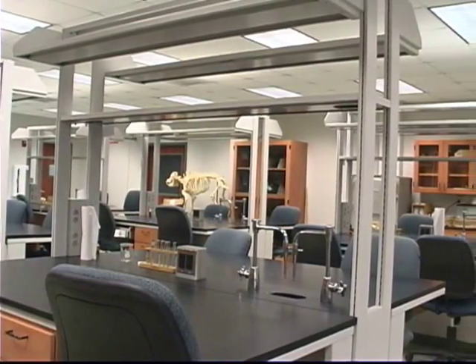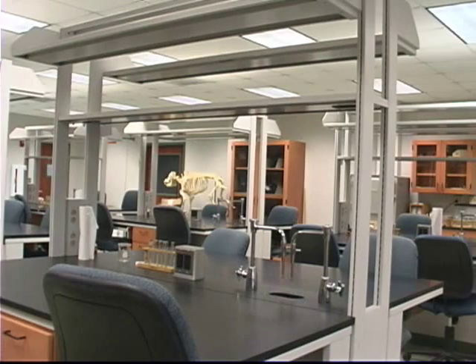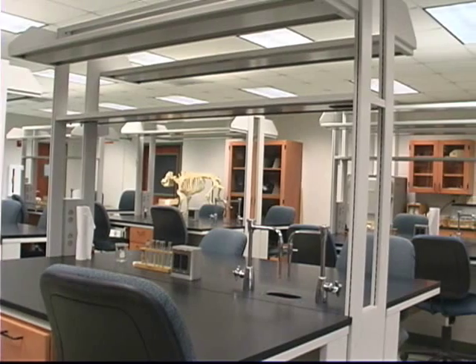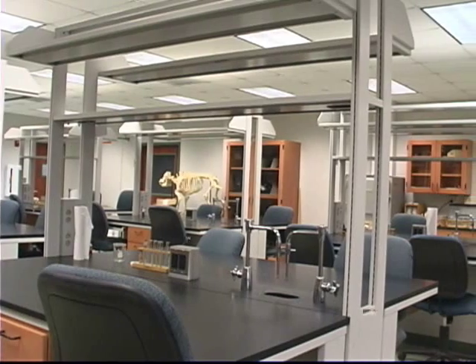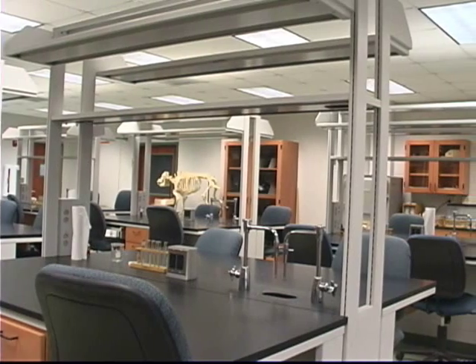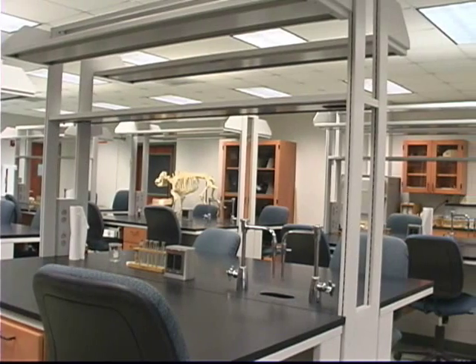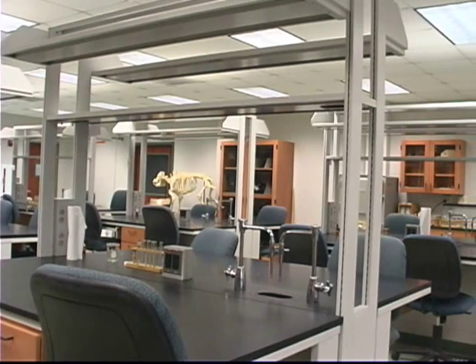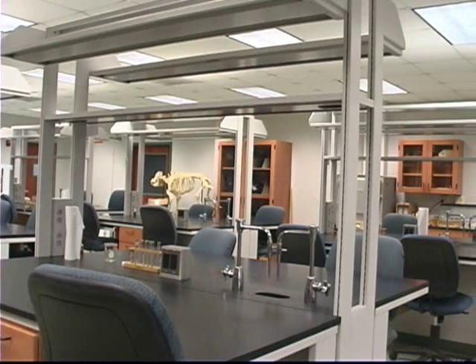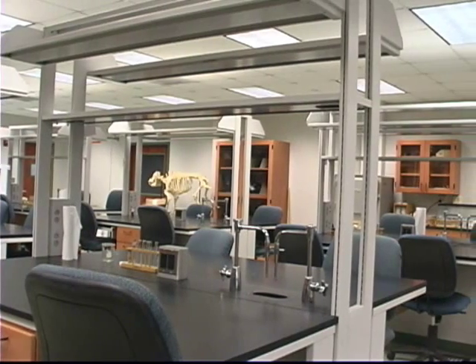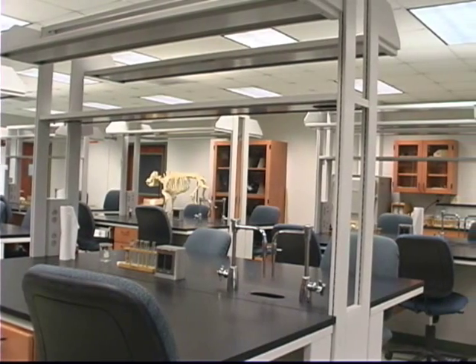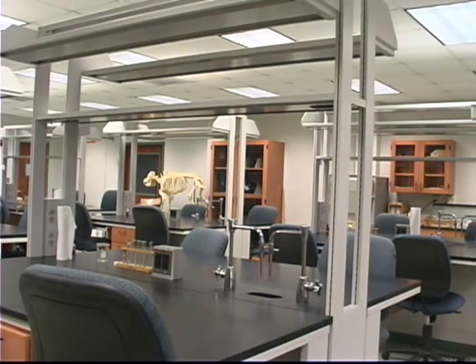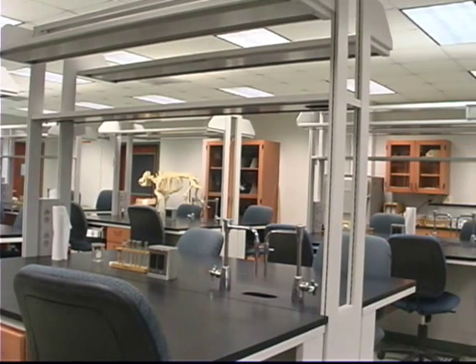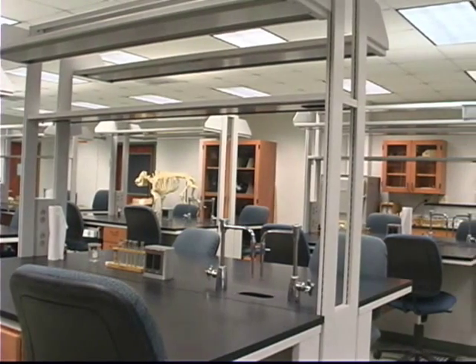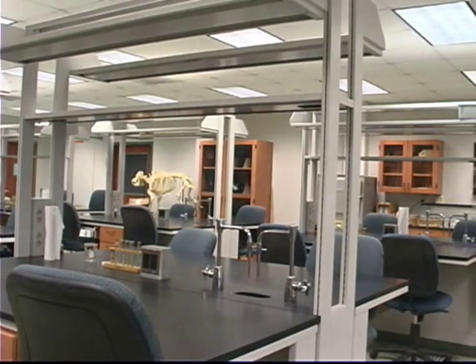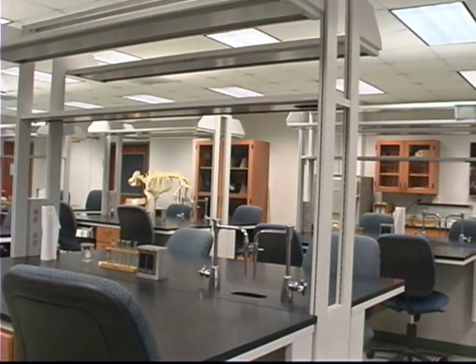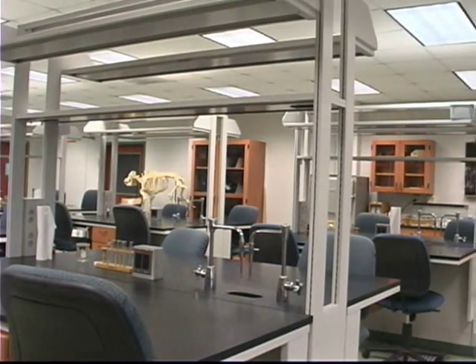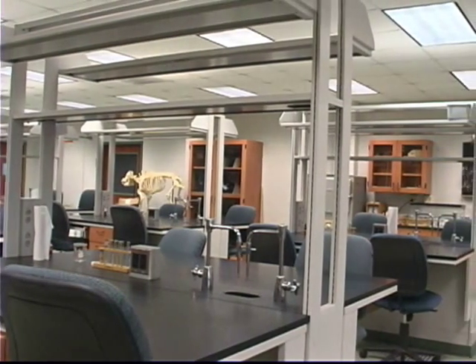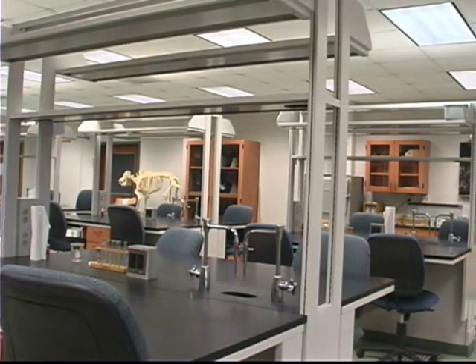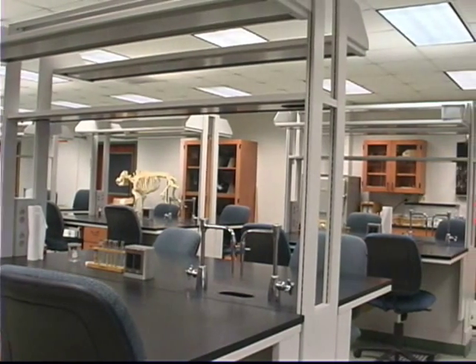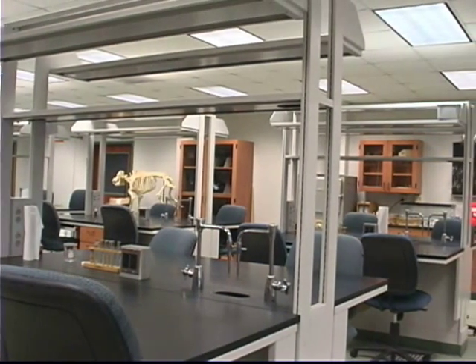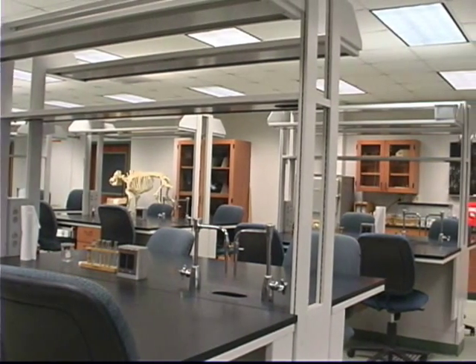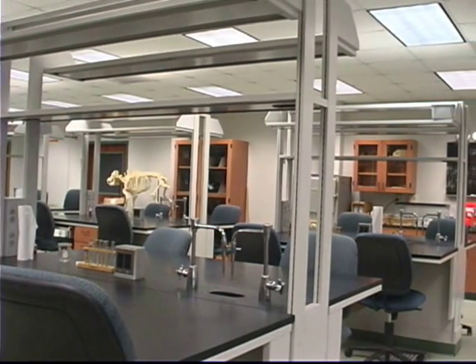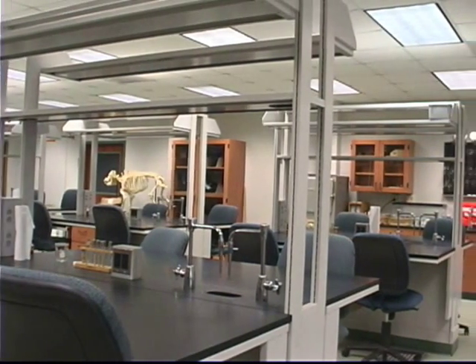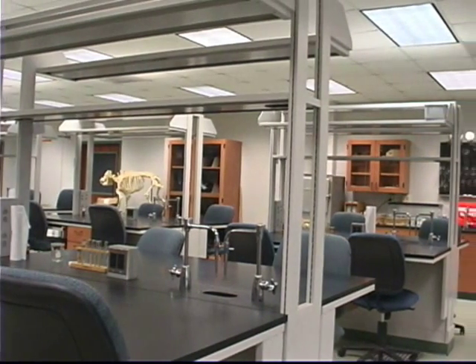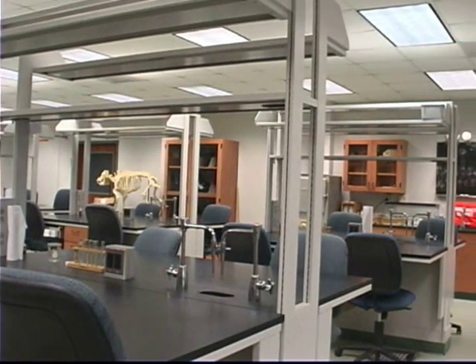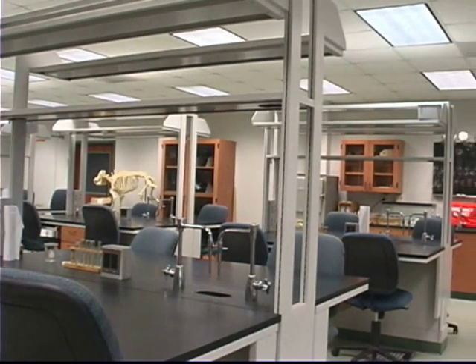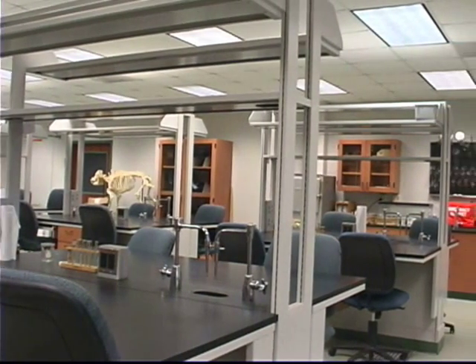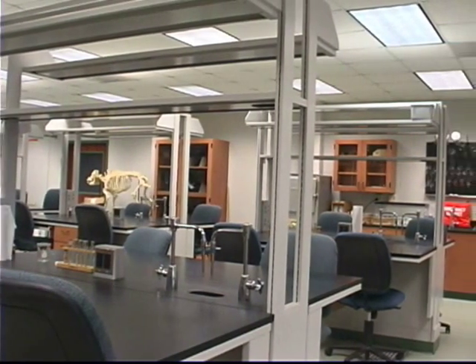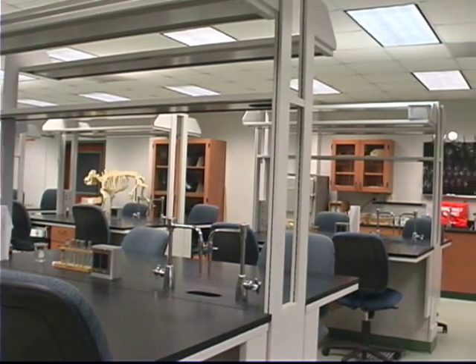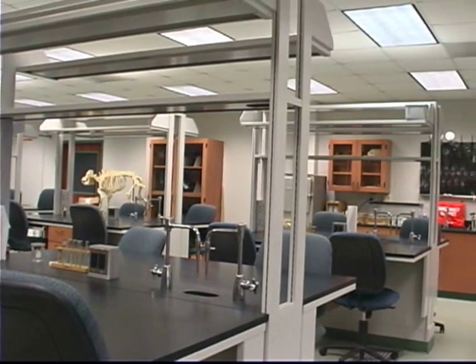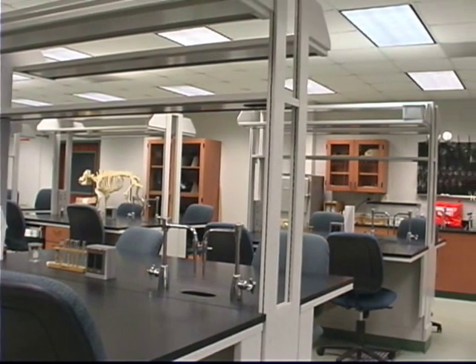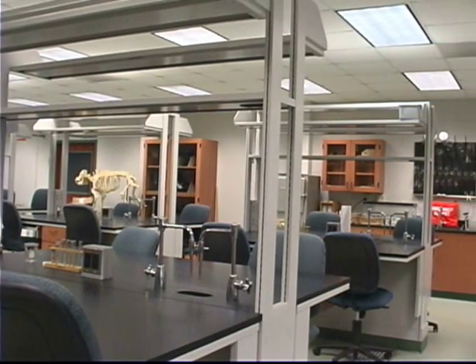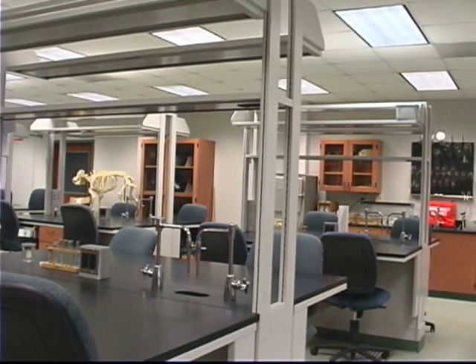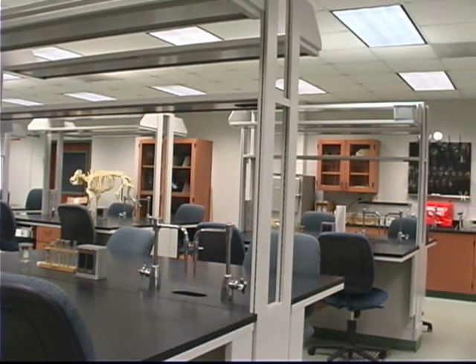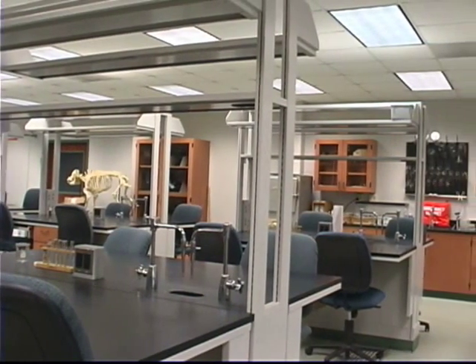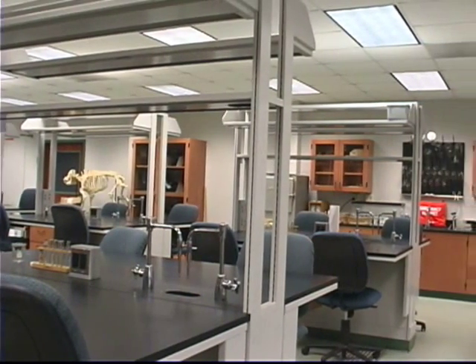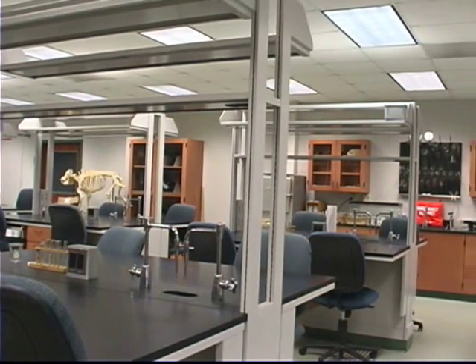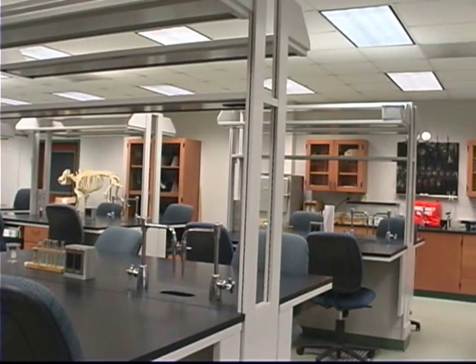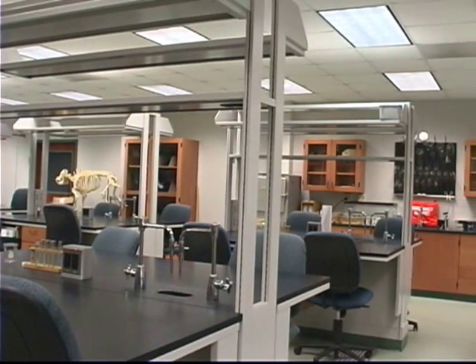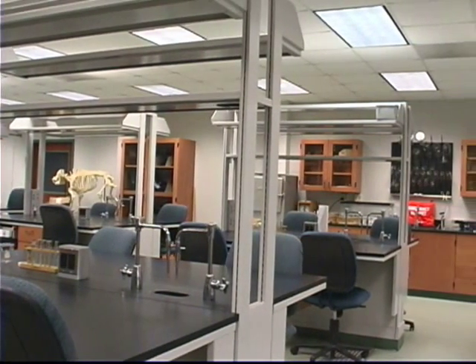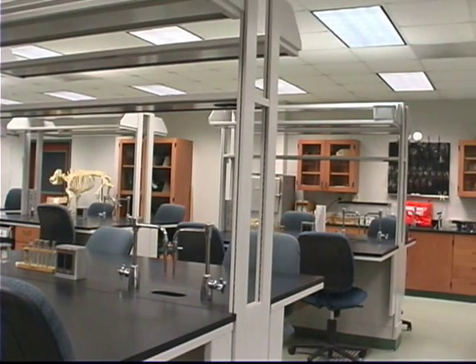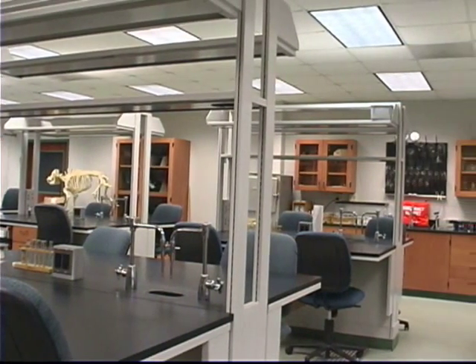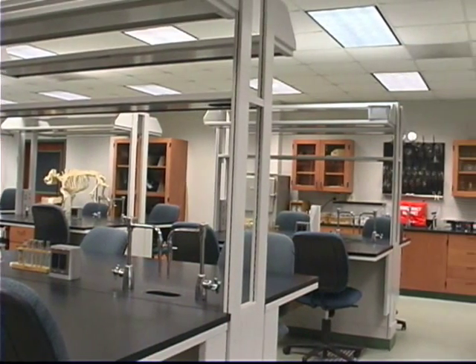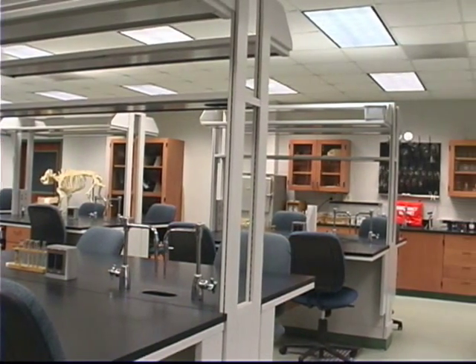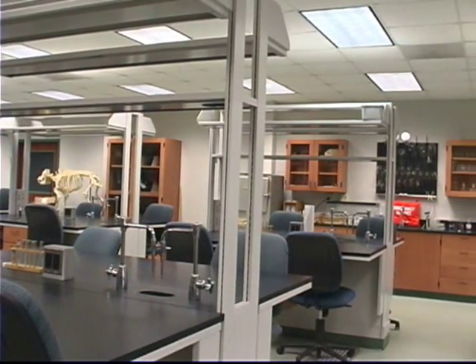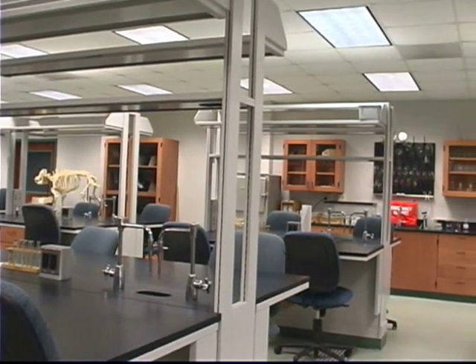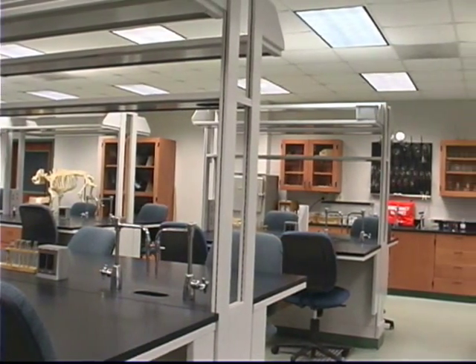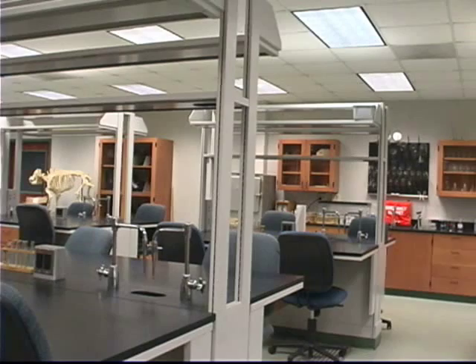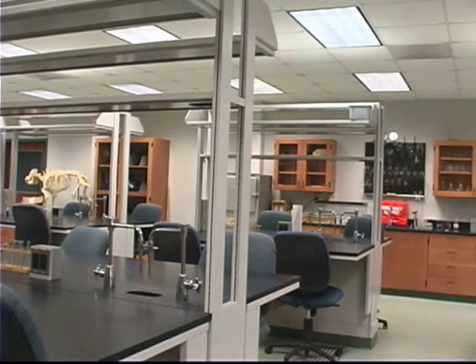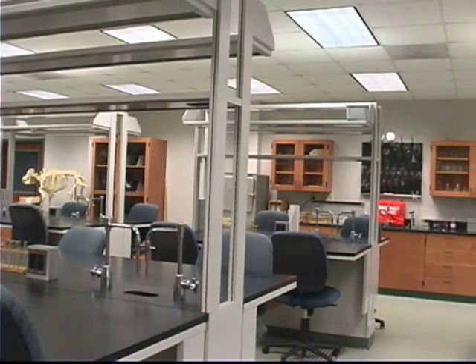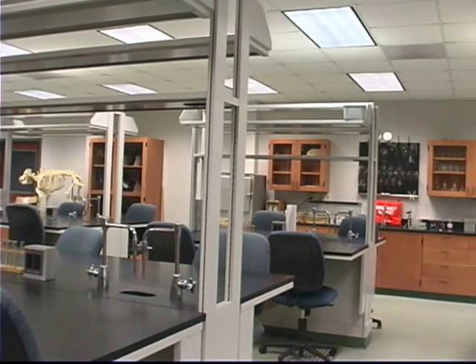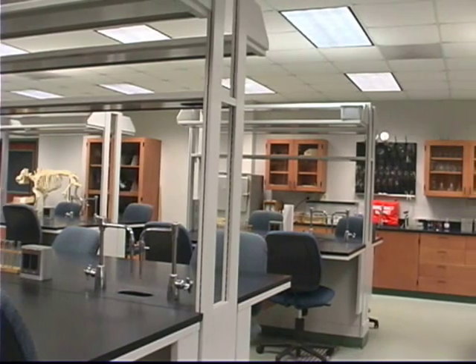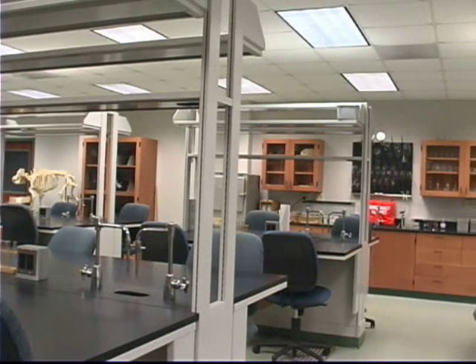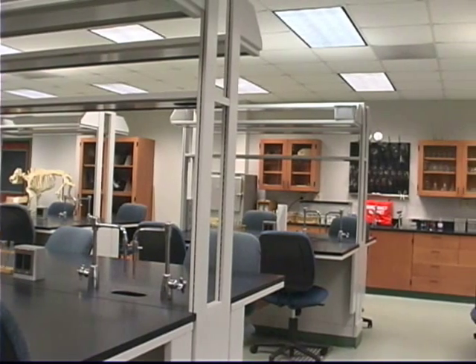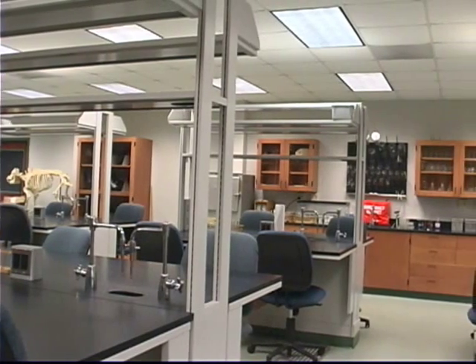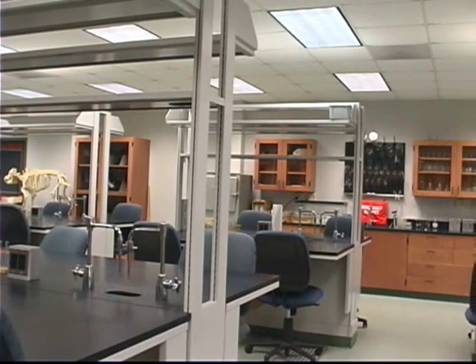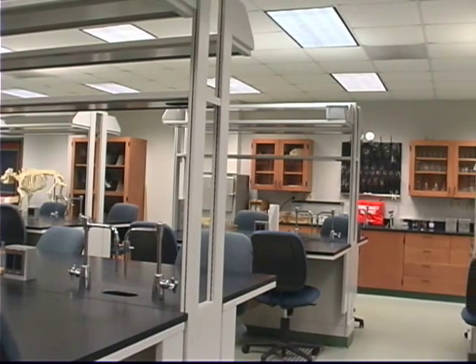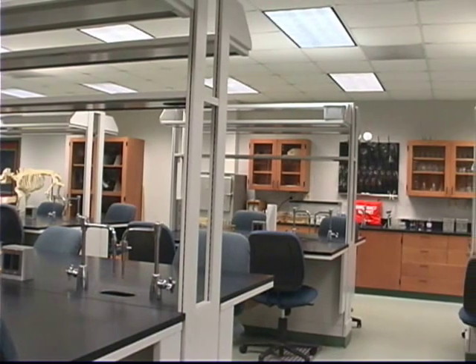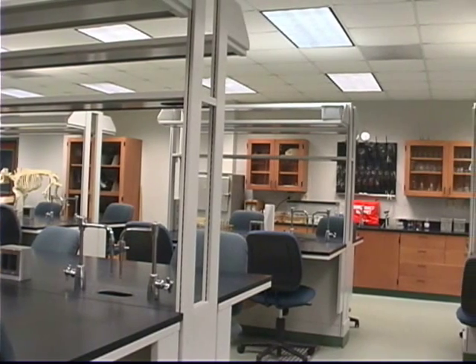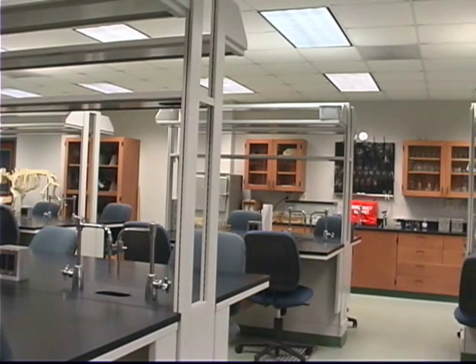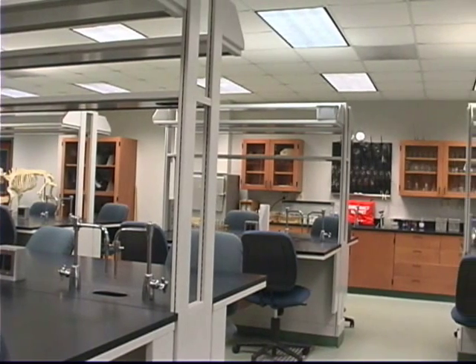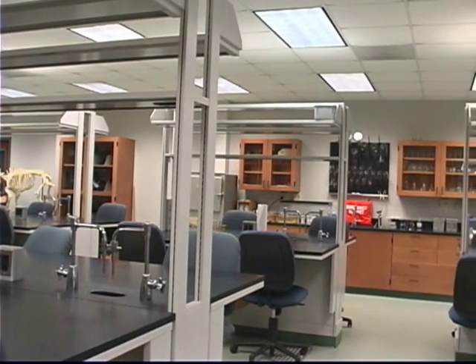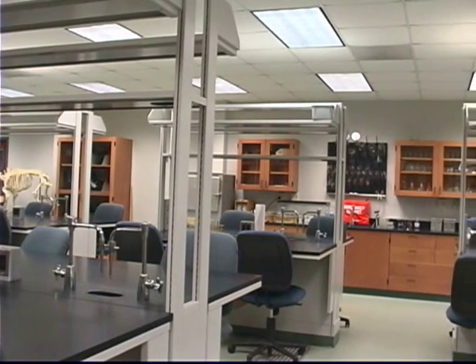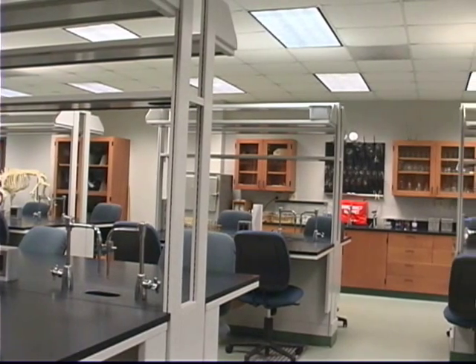This is one of our labs in Dillard Hall. Labs such as these are used for classes in biology, chemistry, and physics.